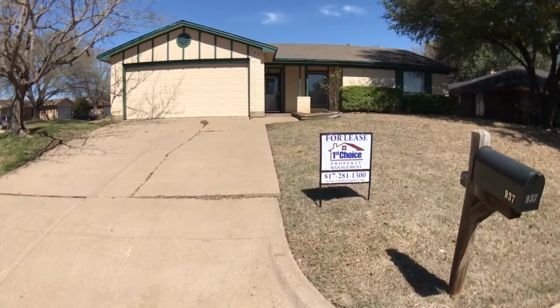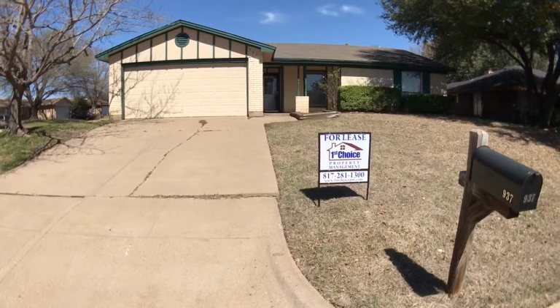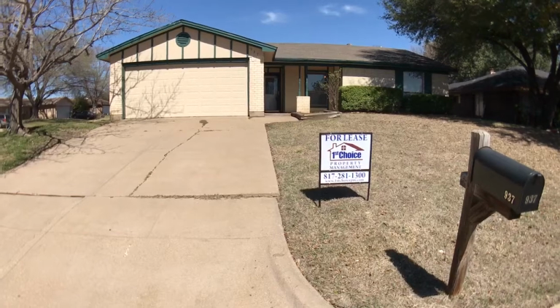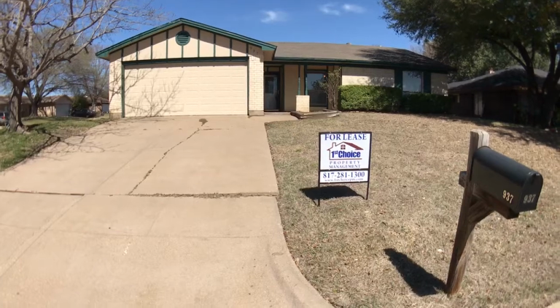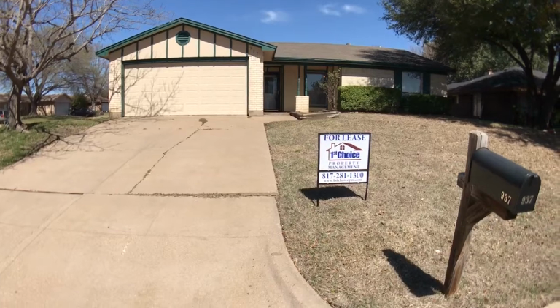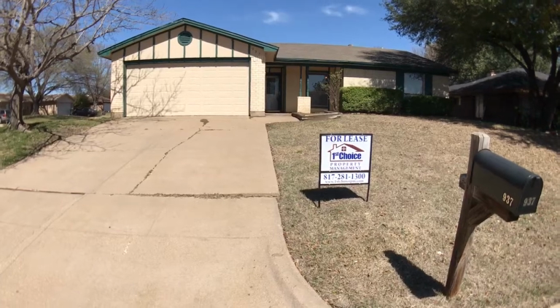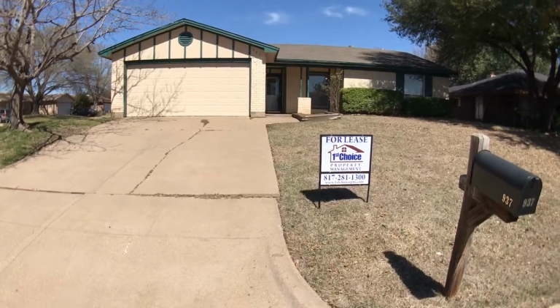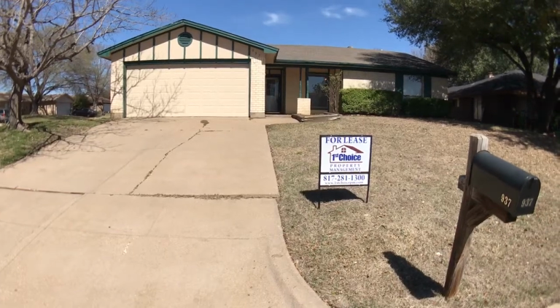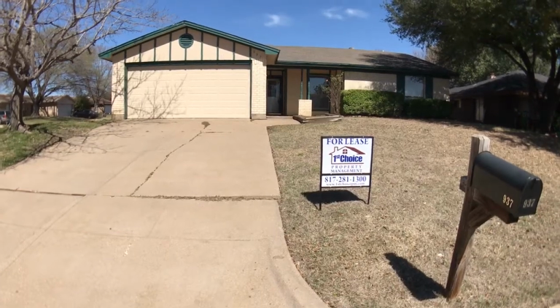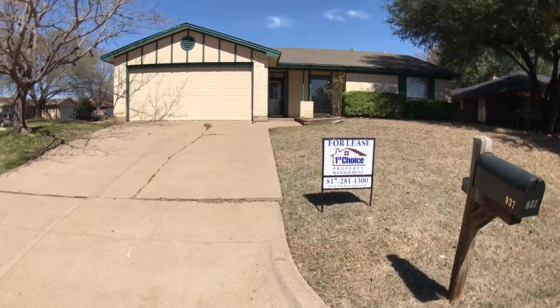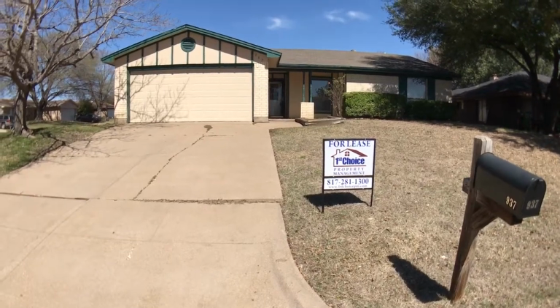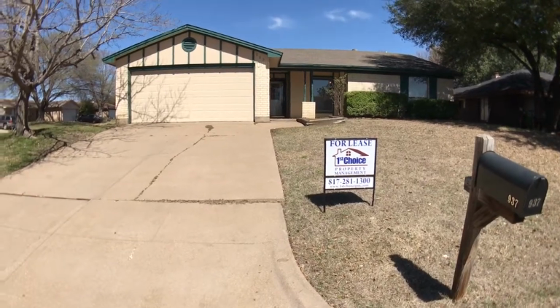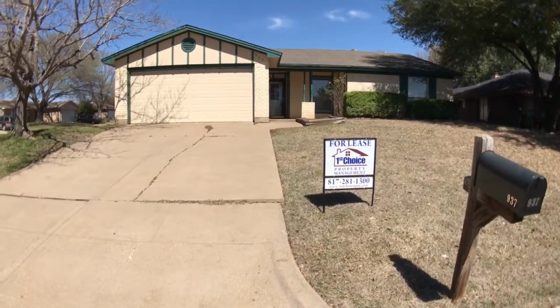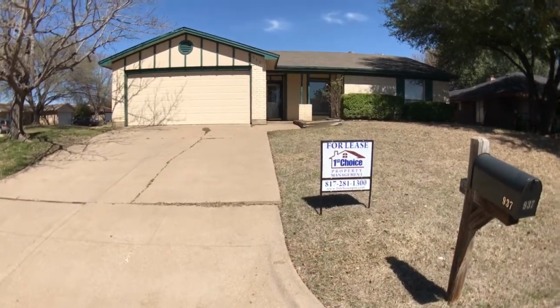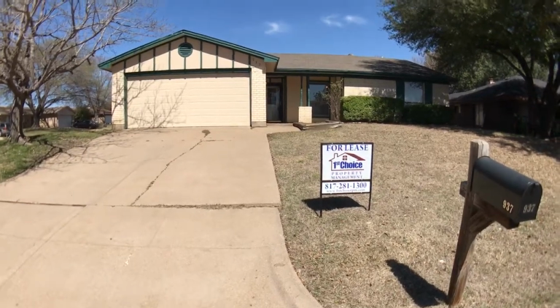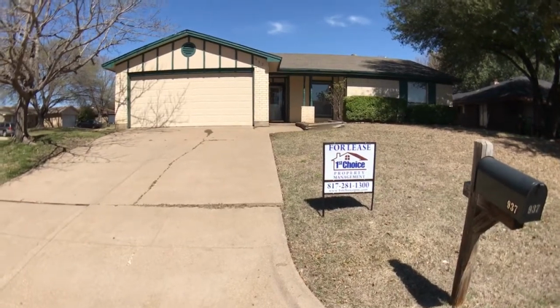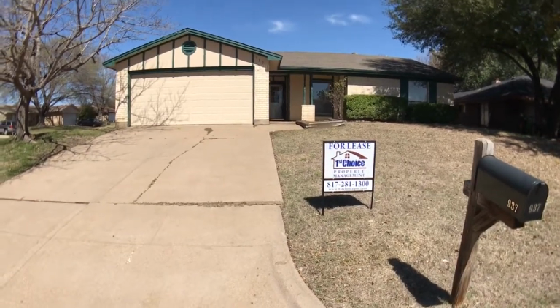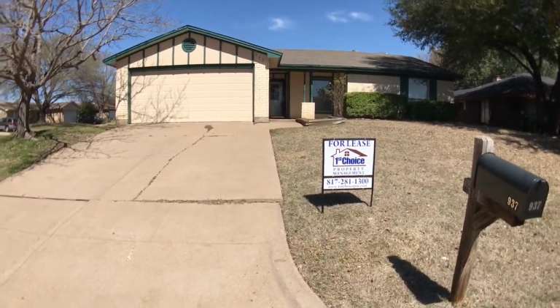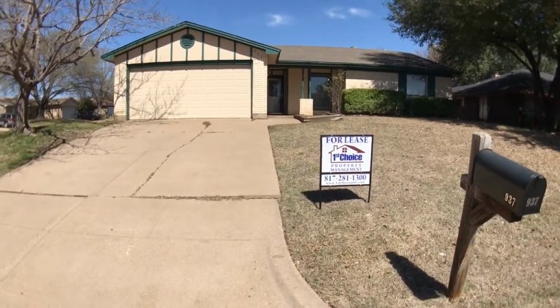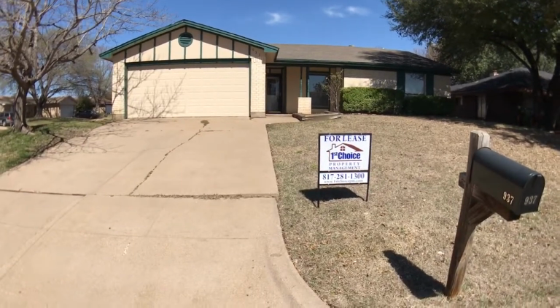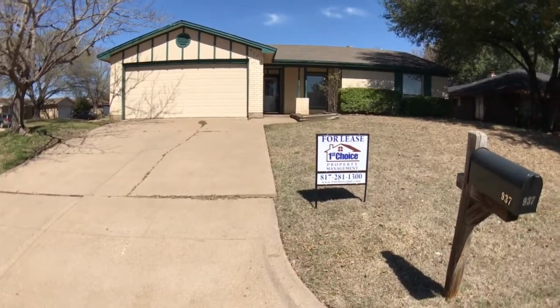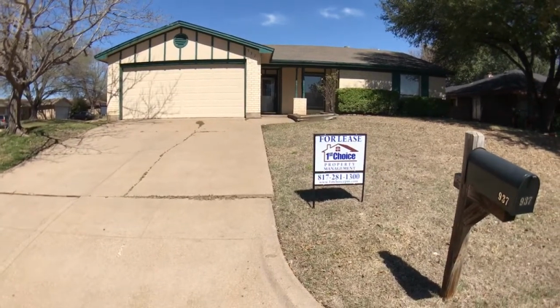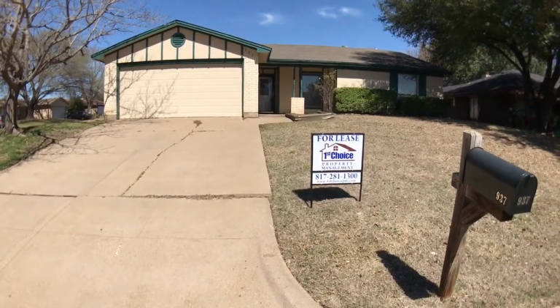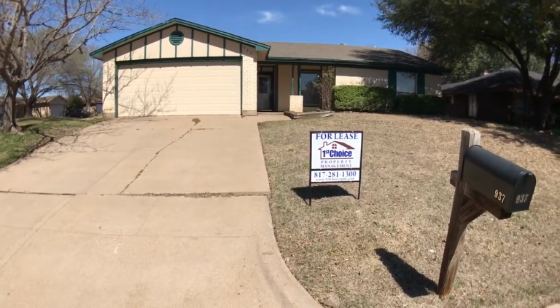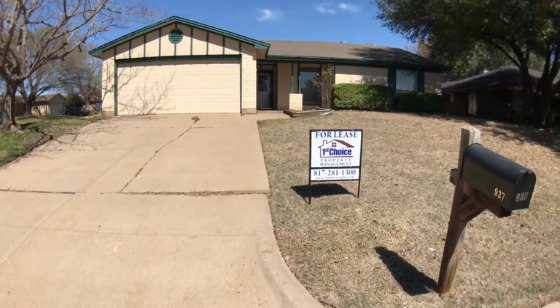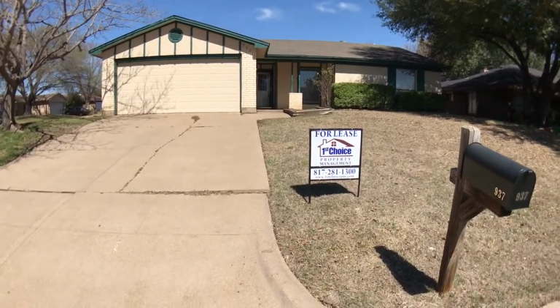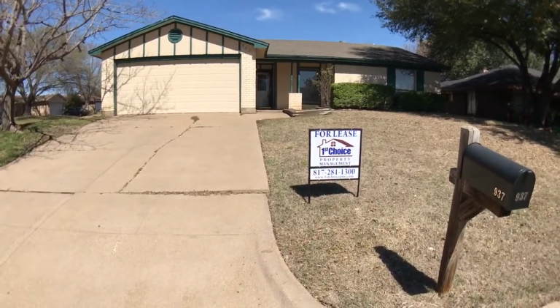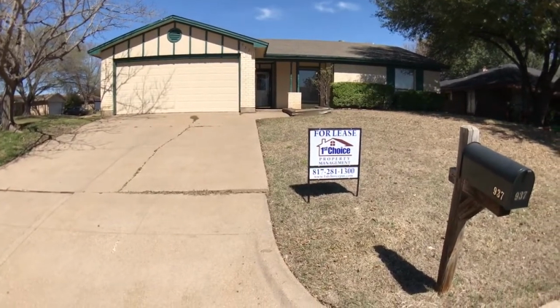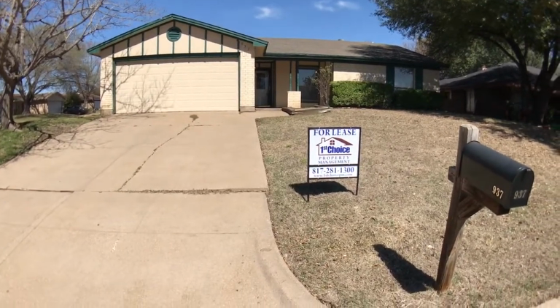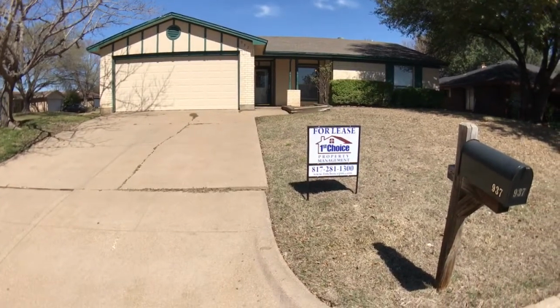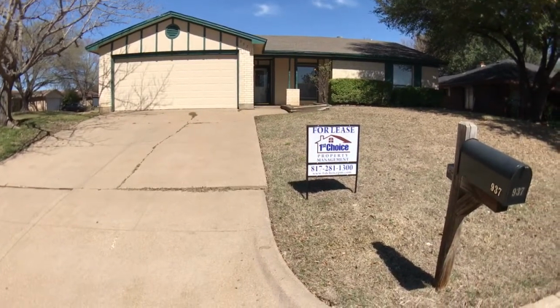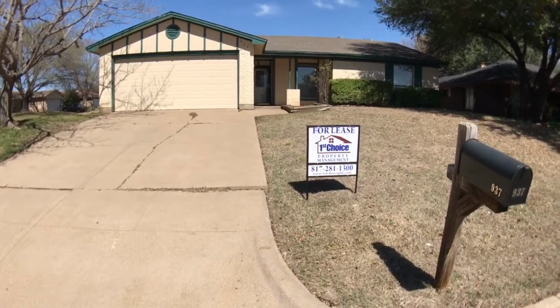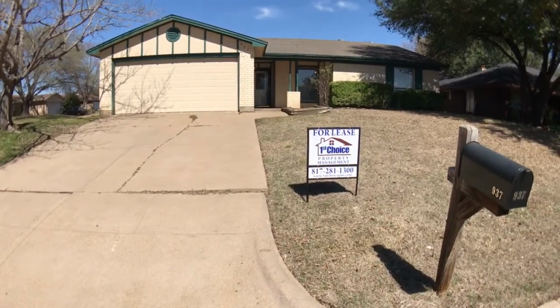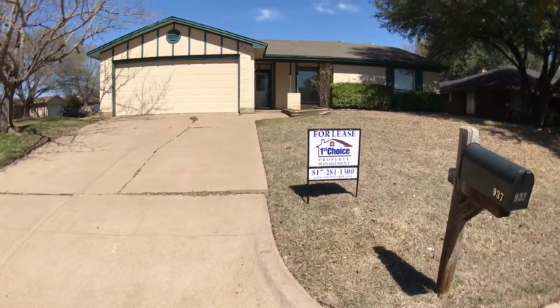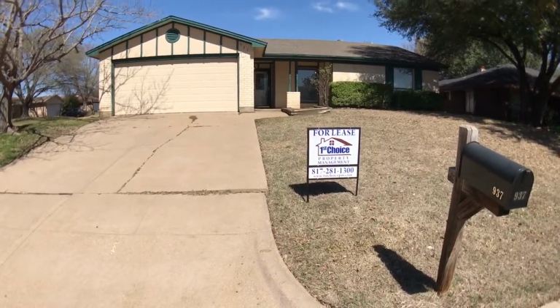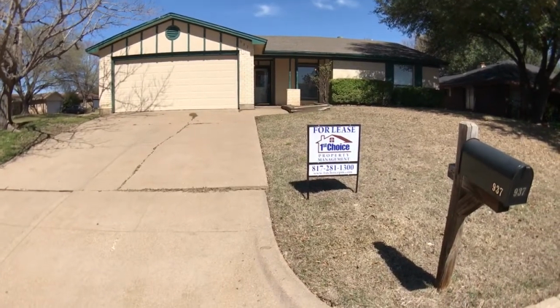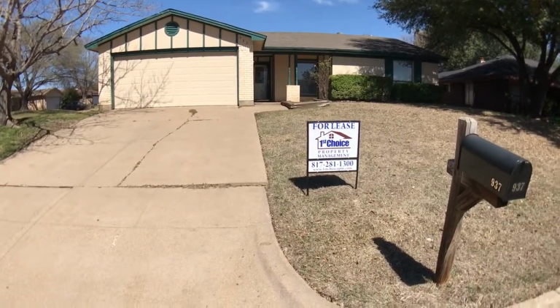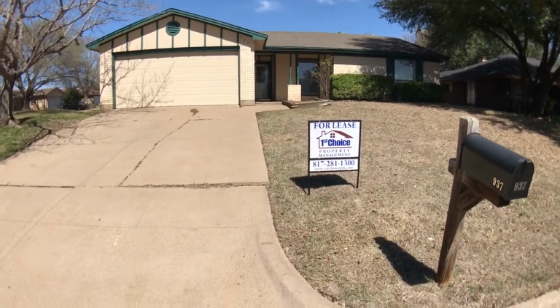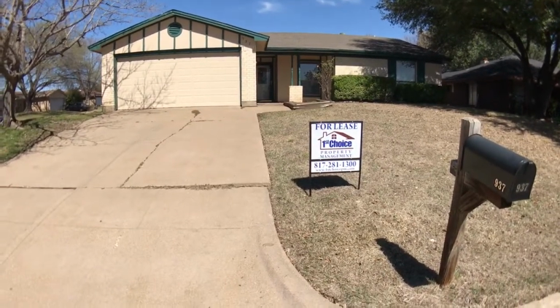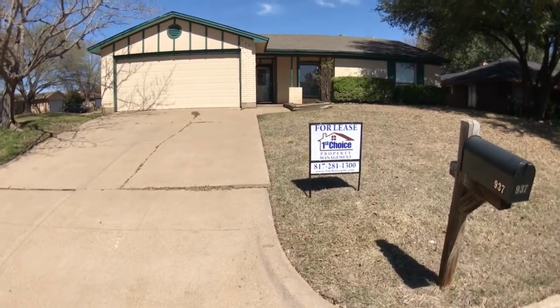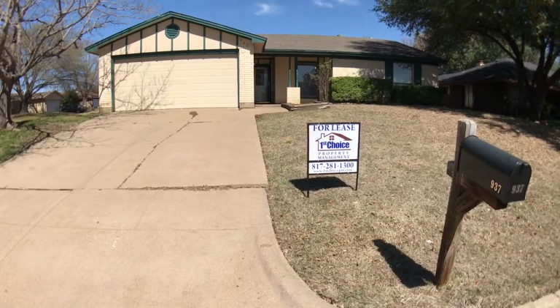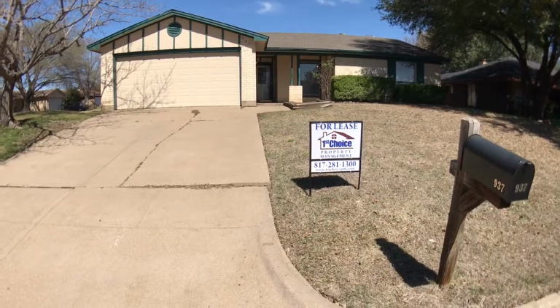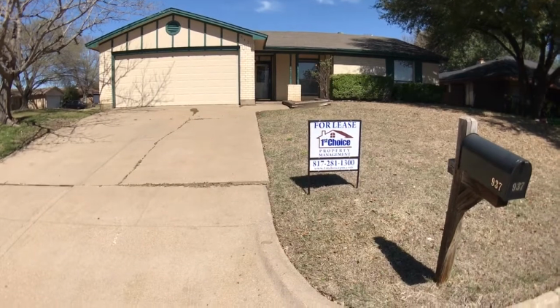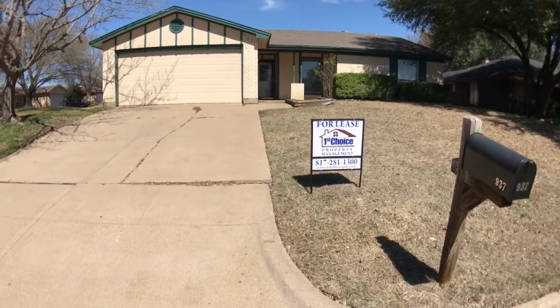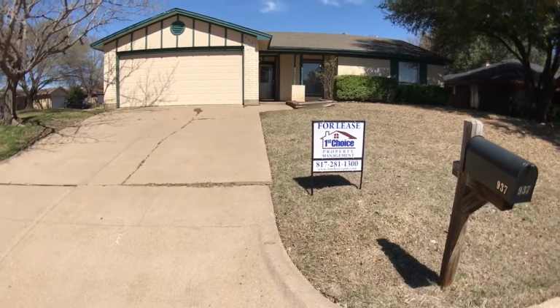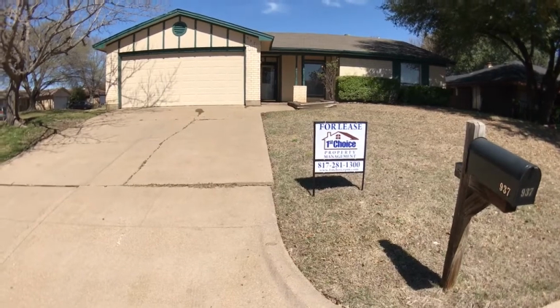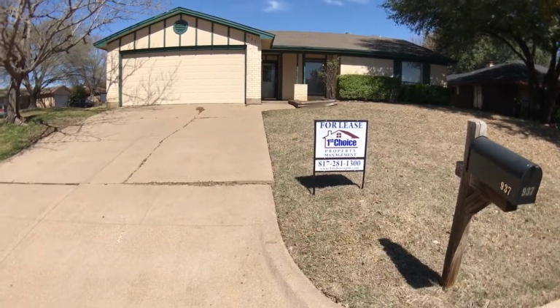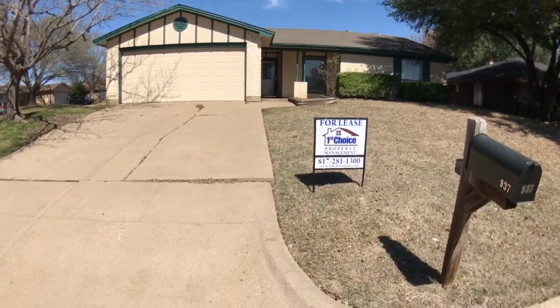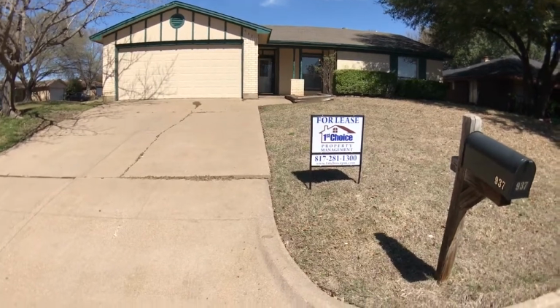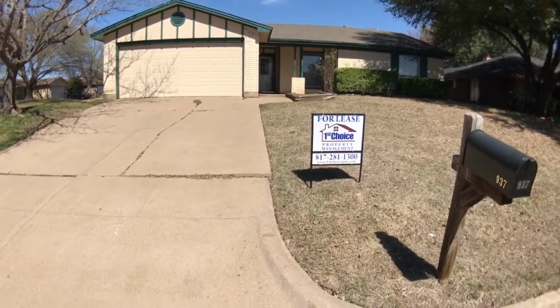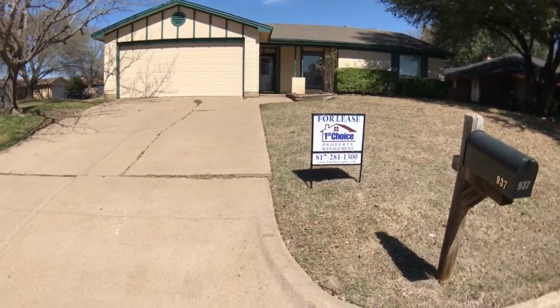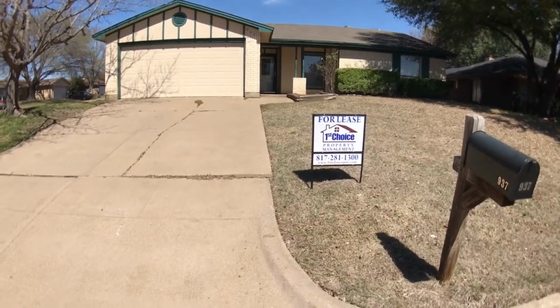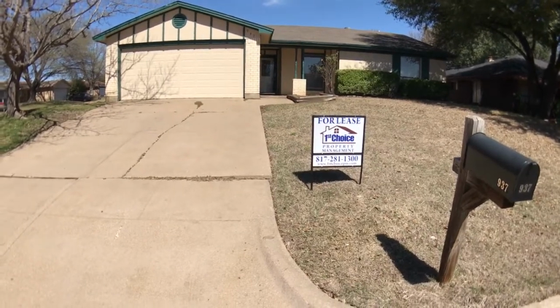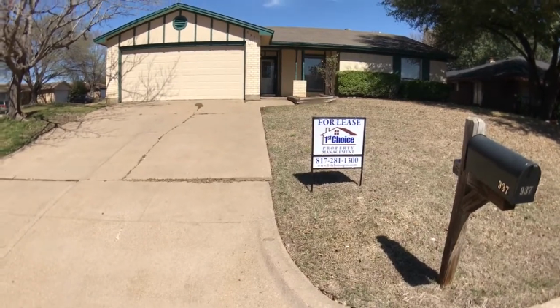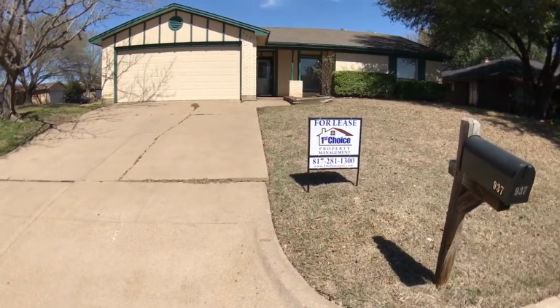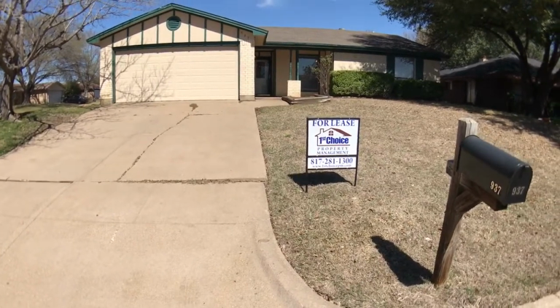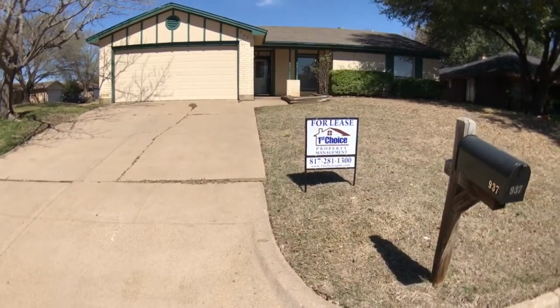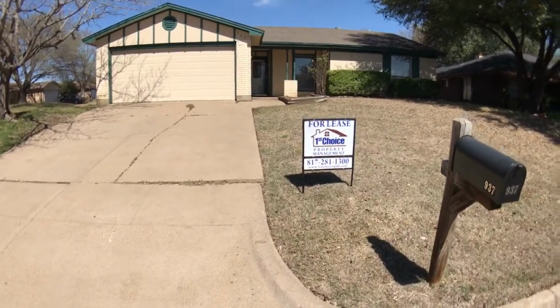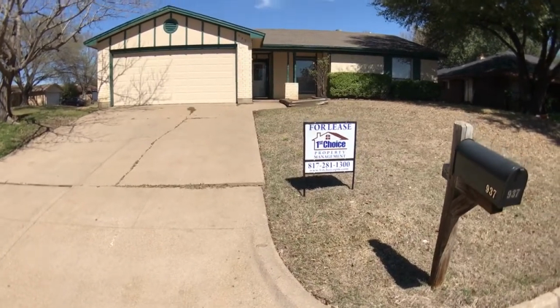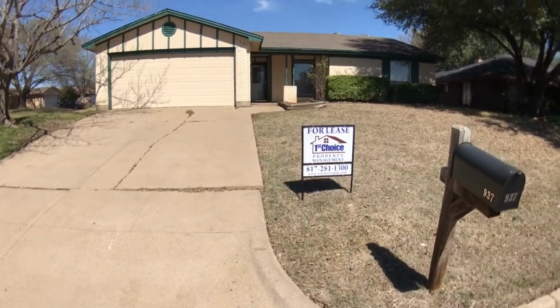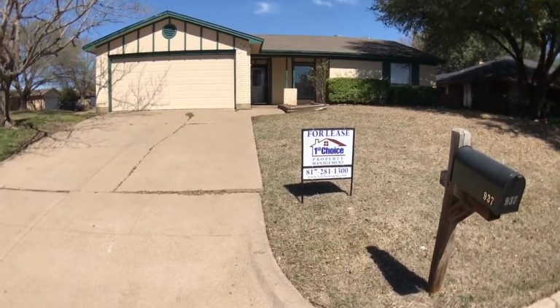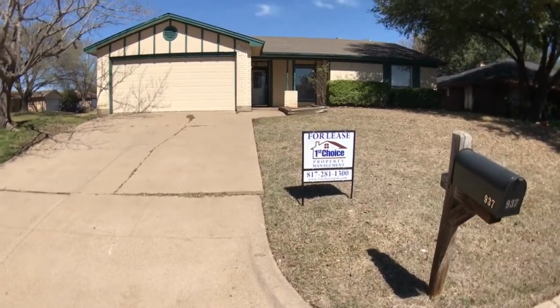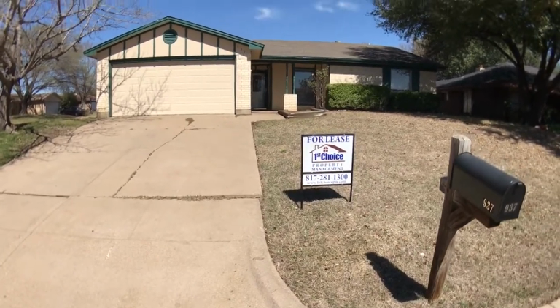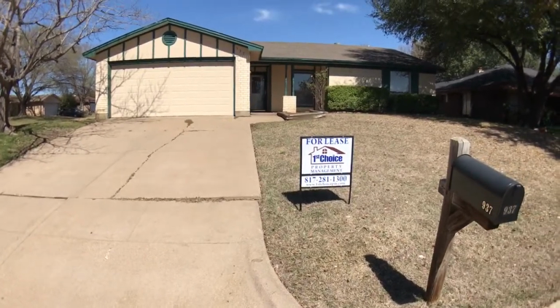Hi, this is Rob with First Choice Property Management. We're here at 937 Embercrest. This is in Arlington, Texas.